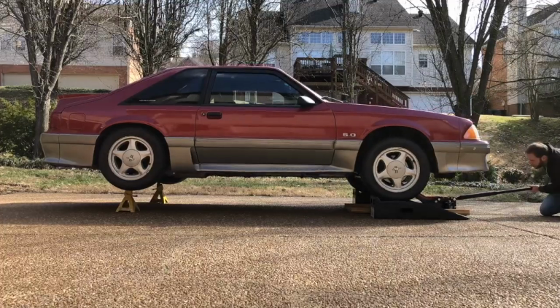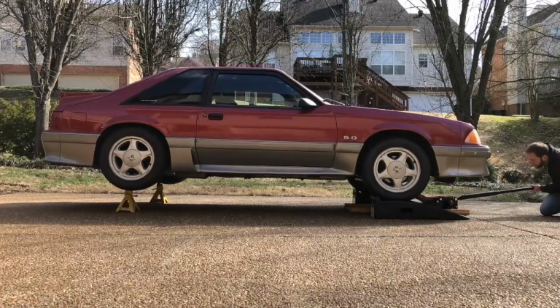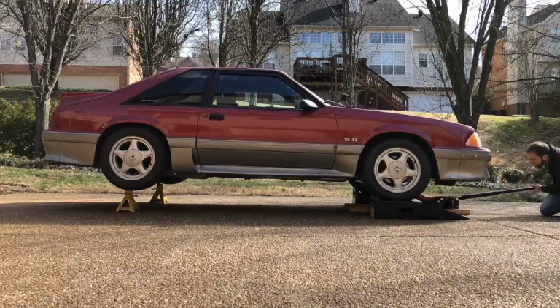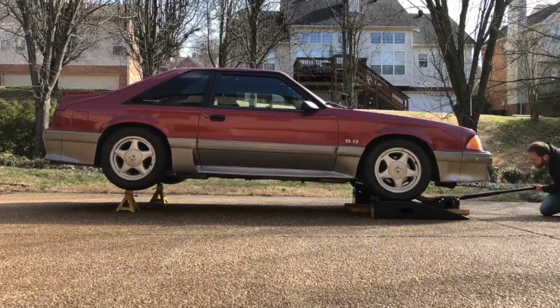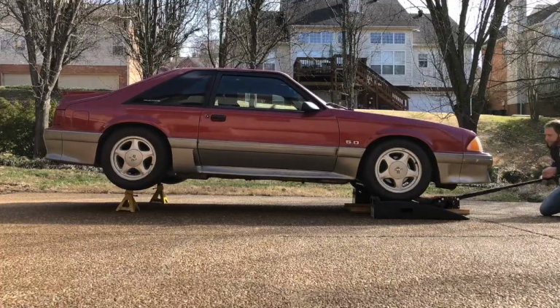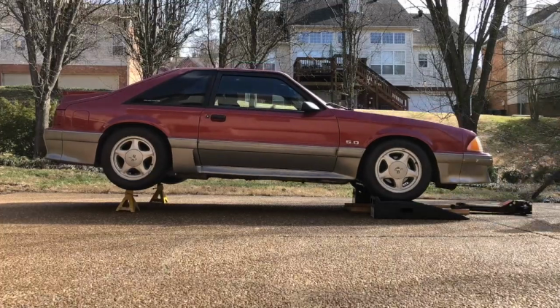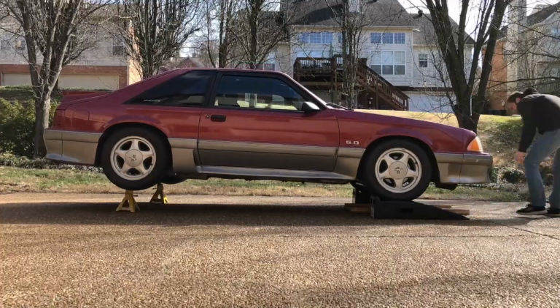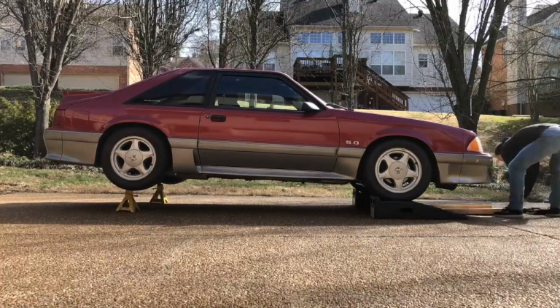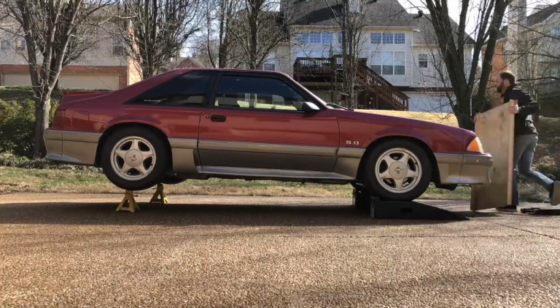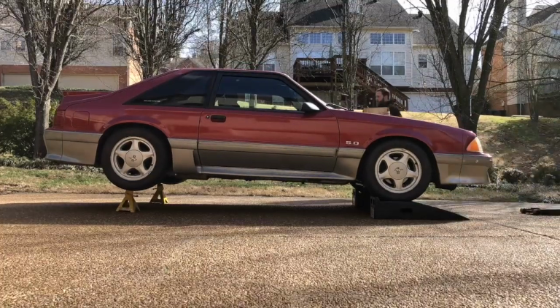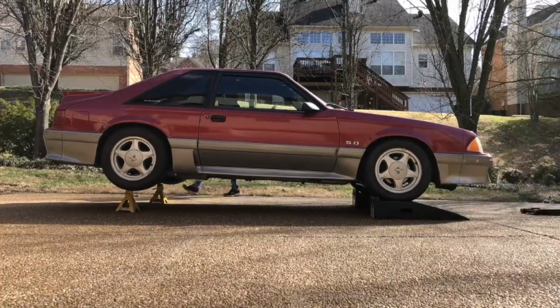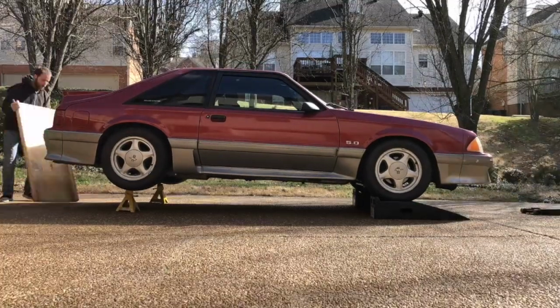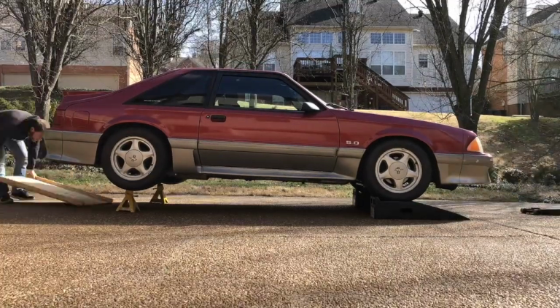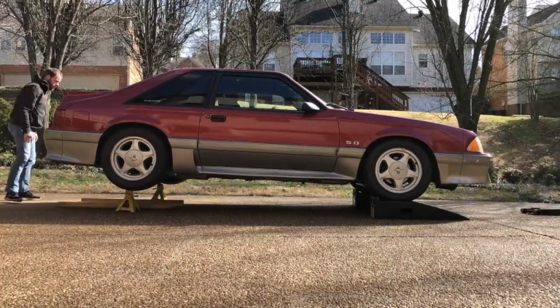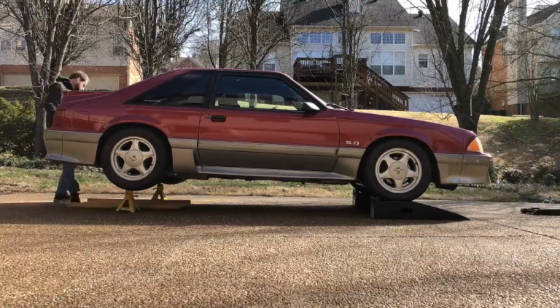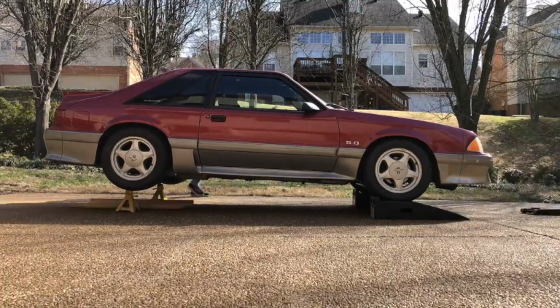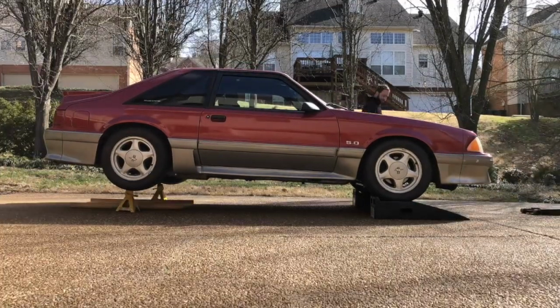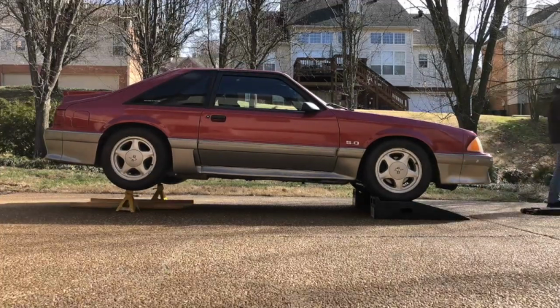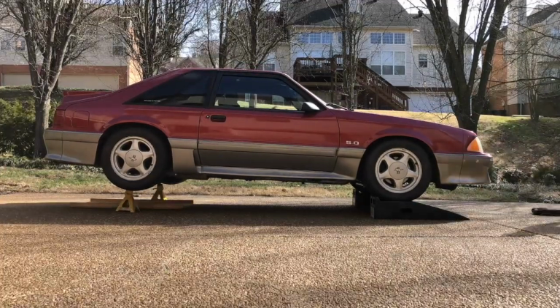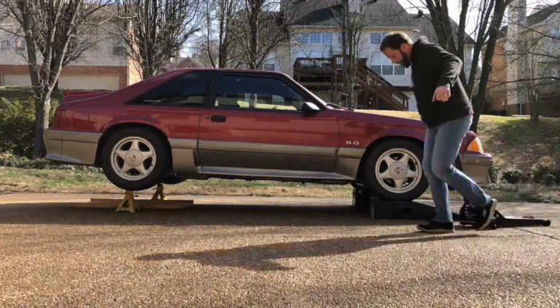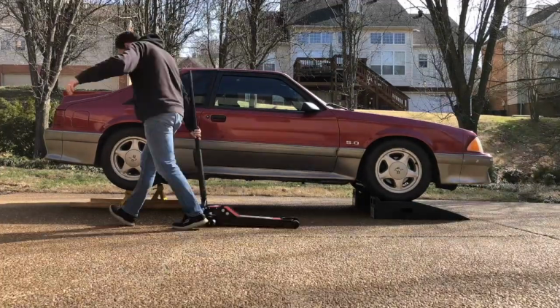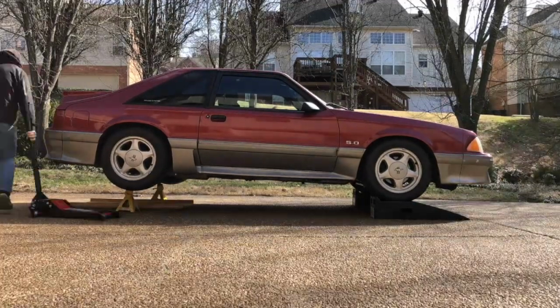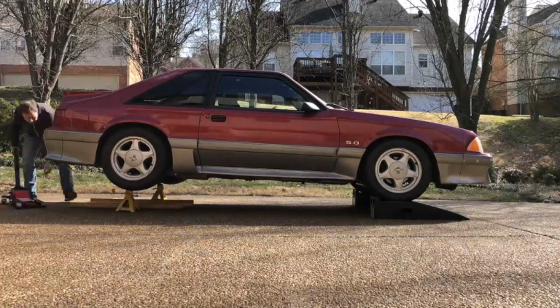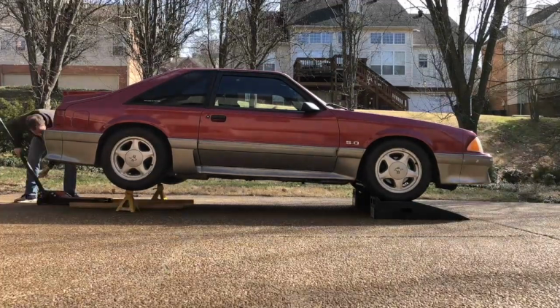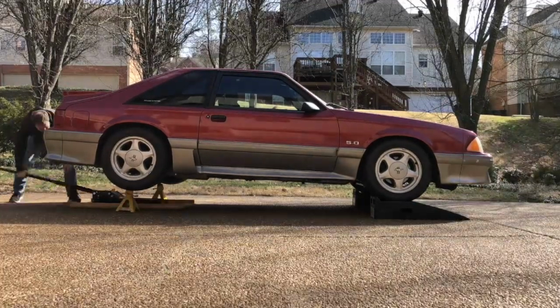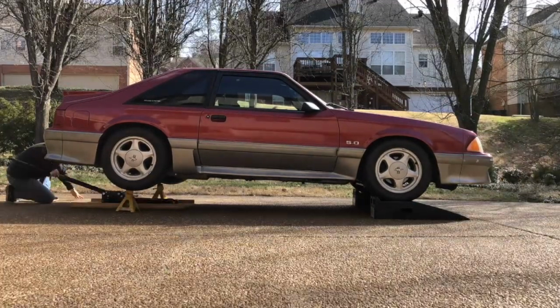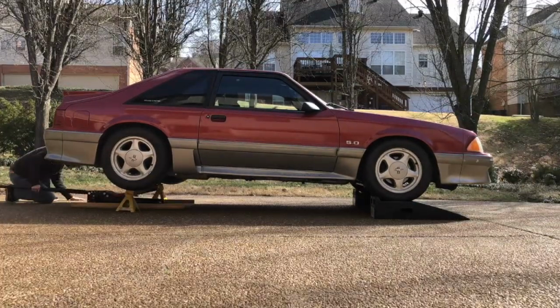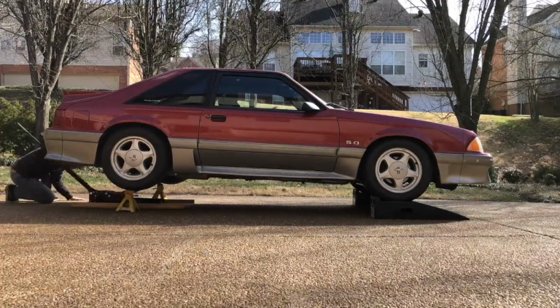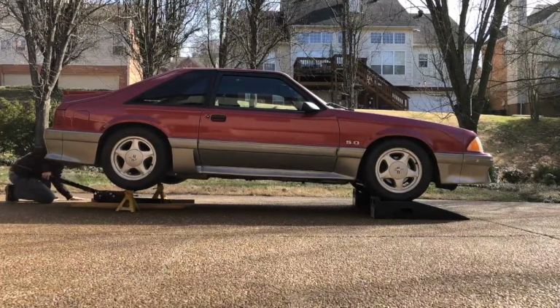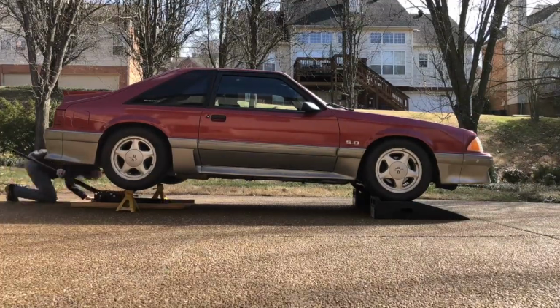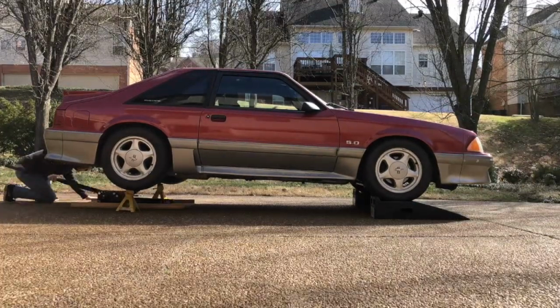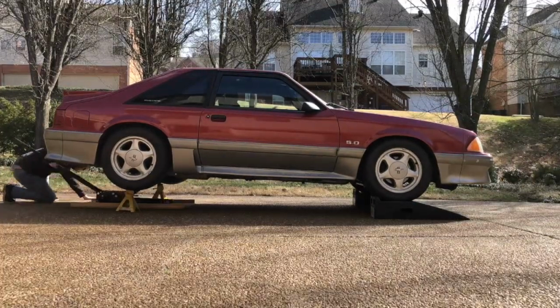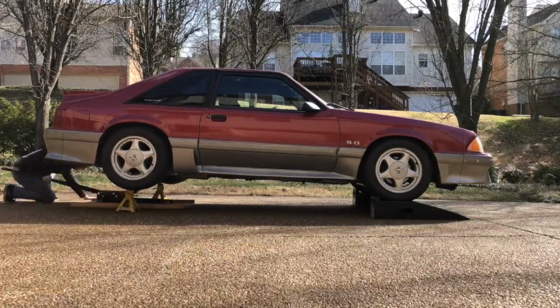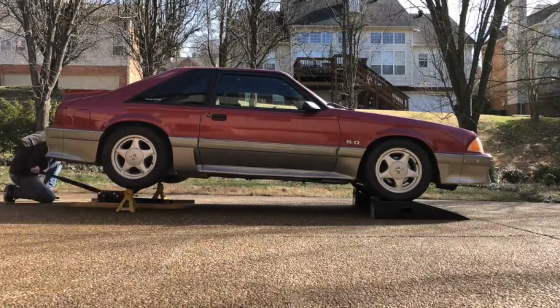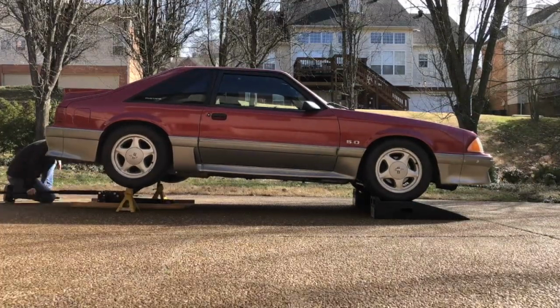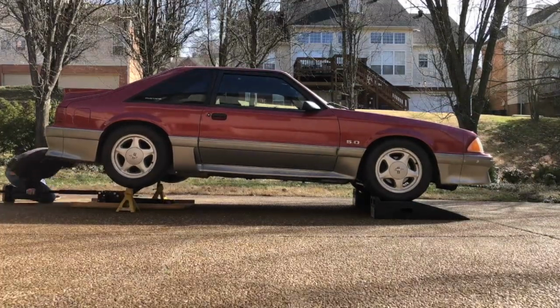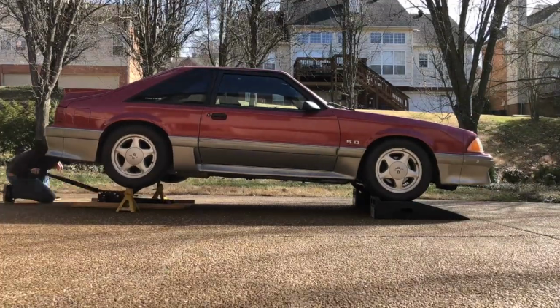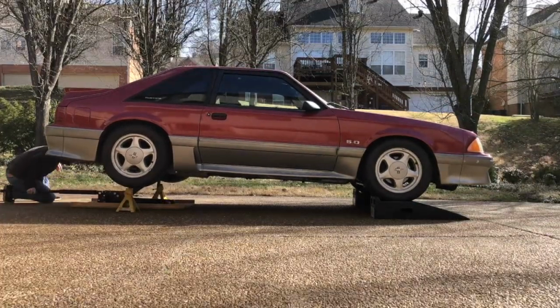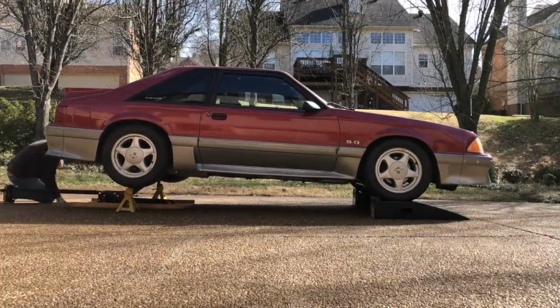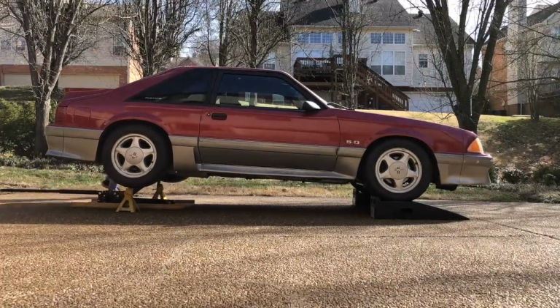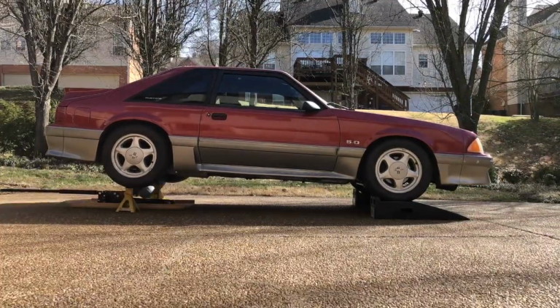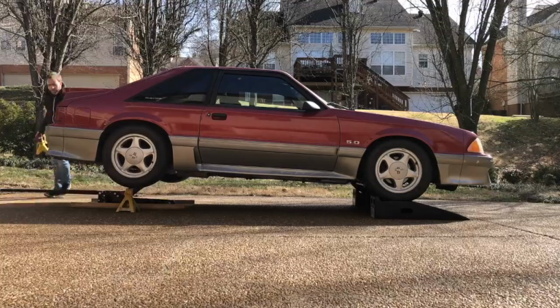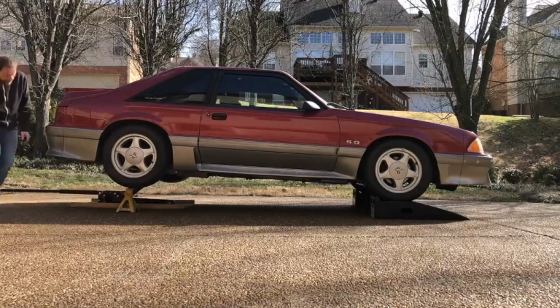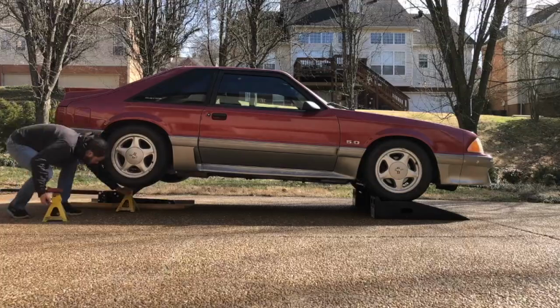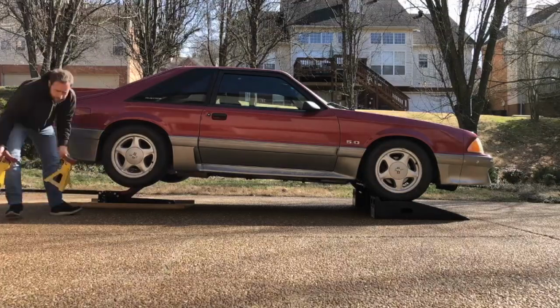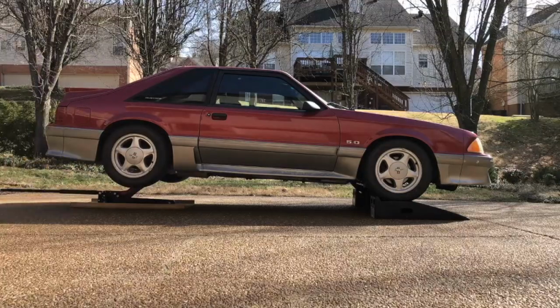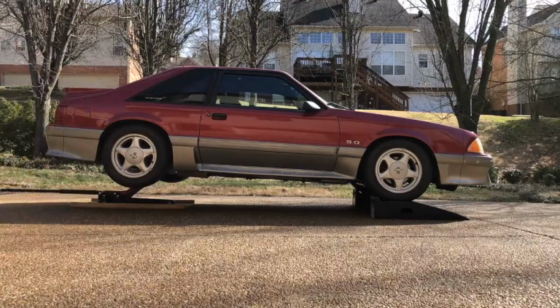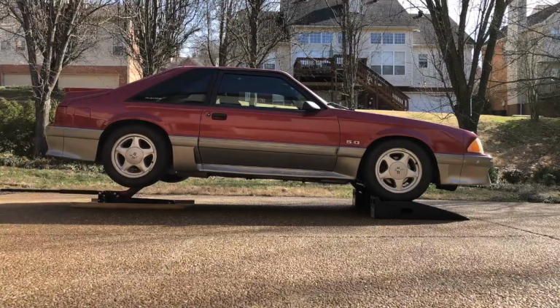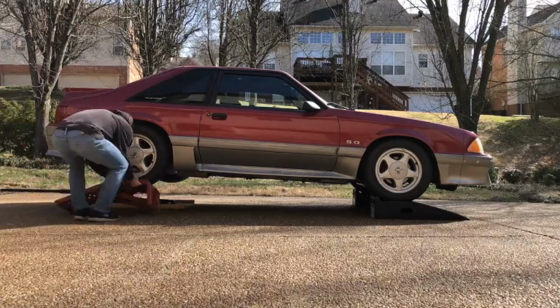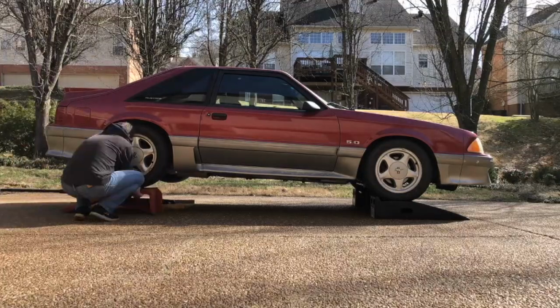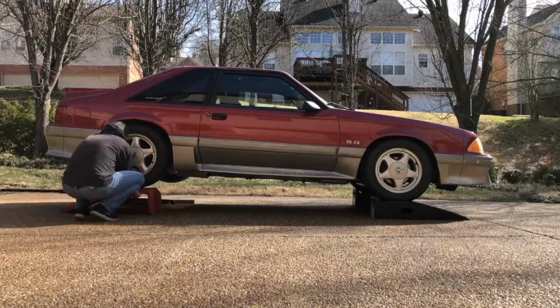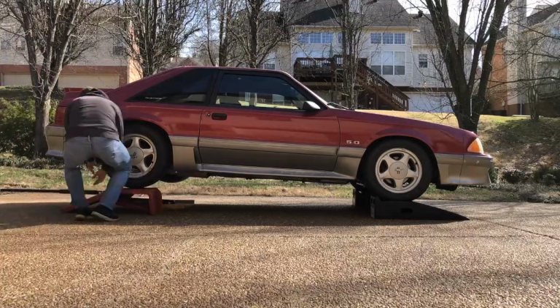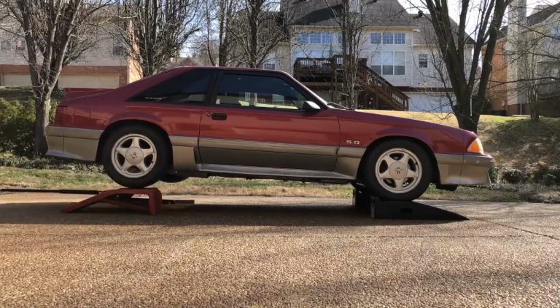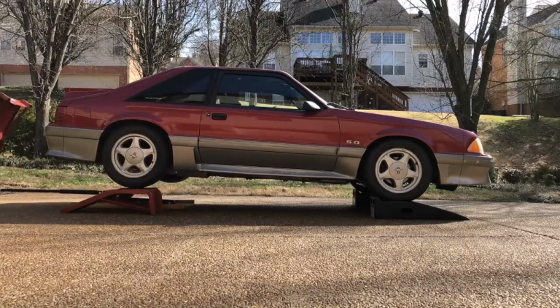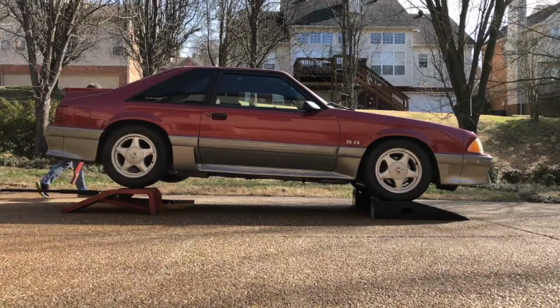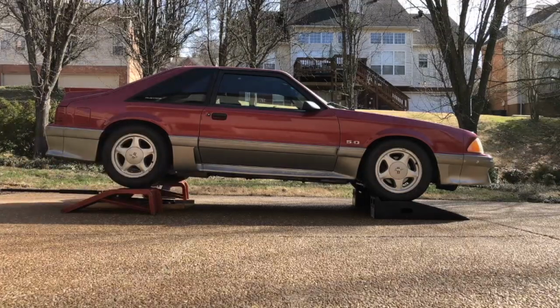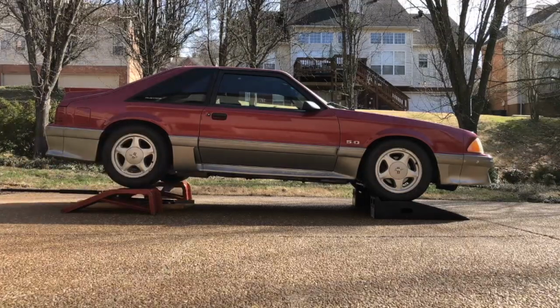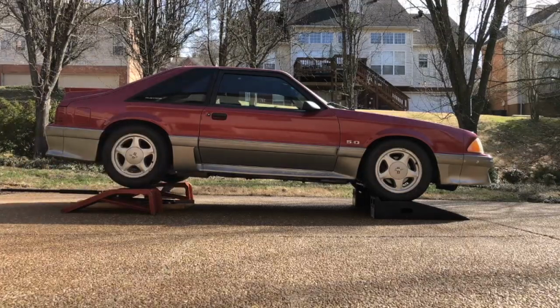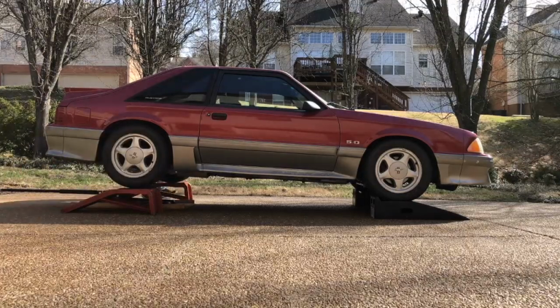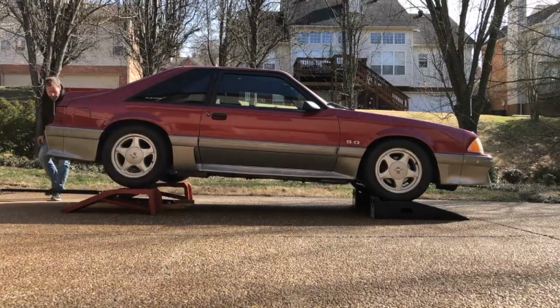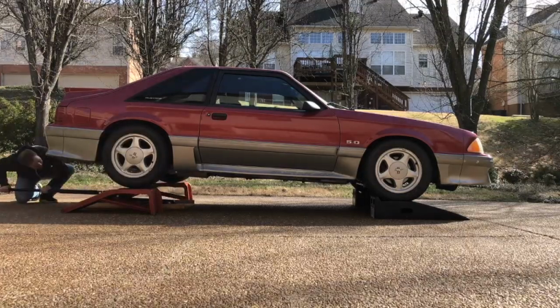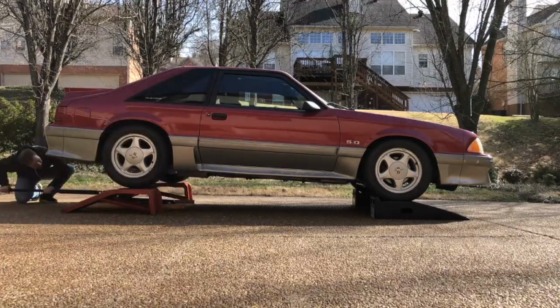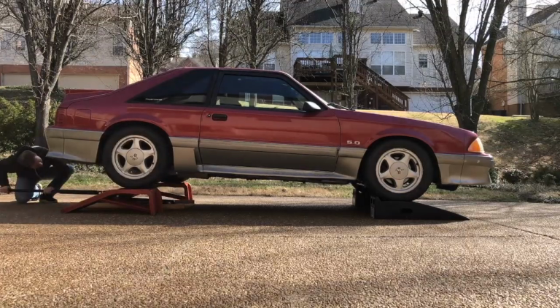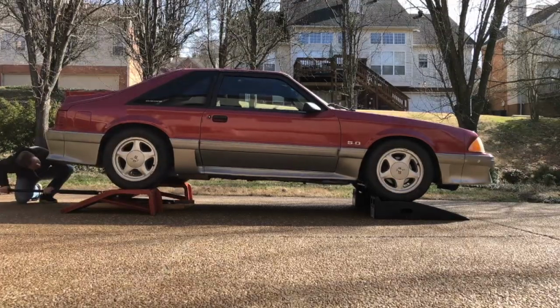Ideally, we would have a drive-on lift, but we don't have that, so we're just going to support the car with ramps under the wheels.